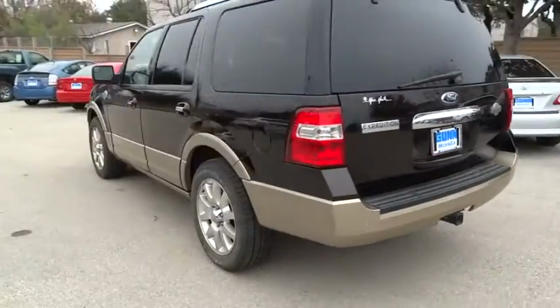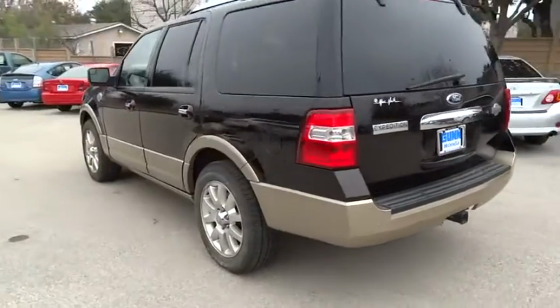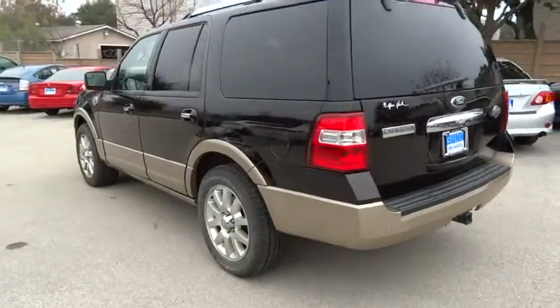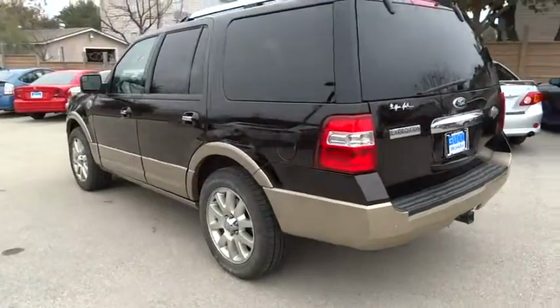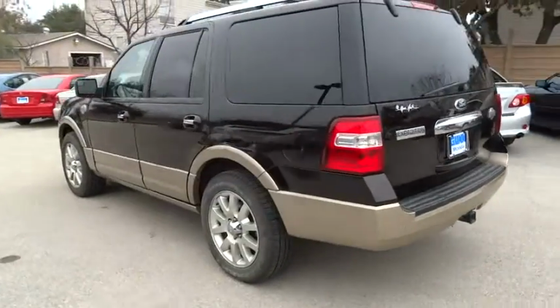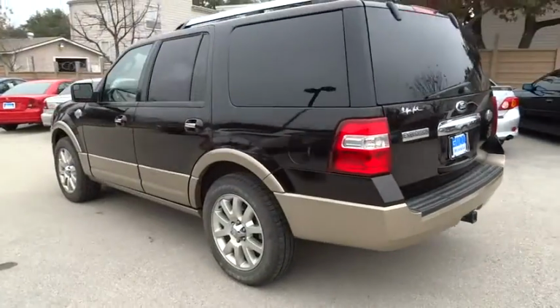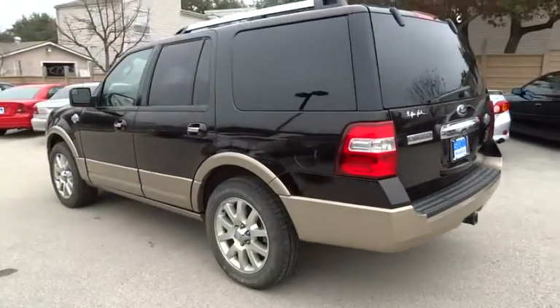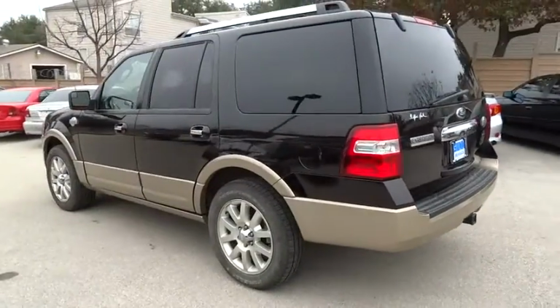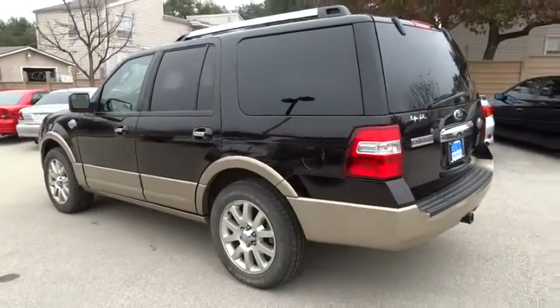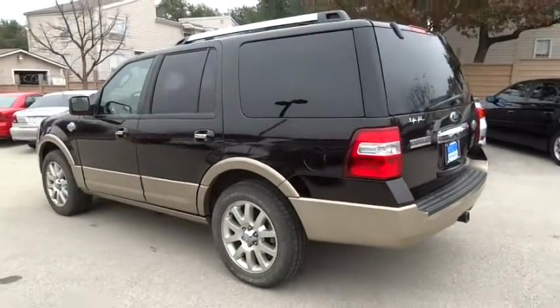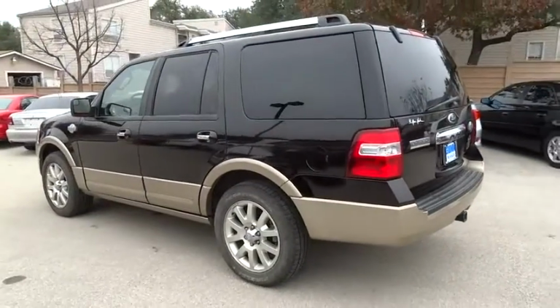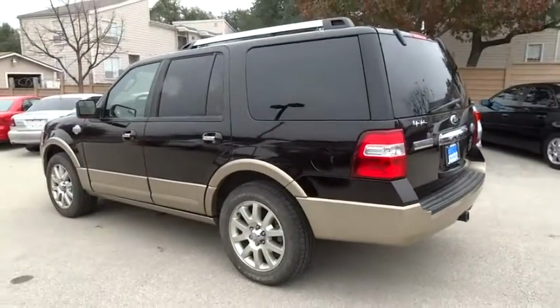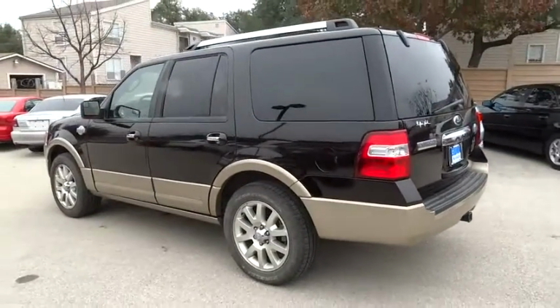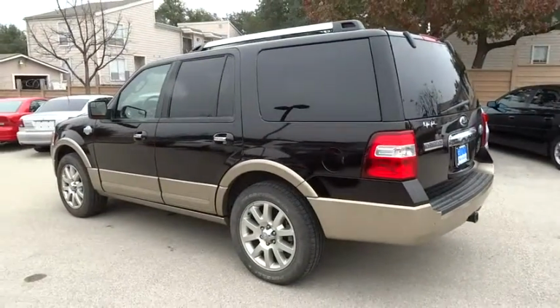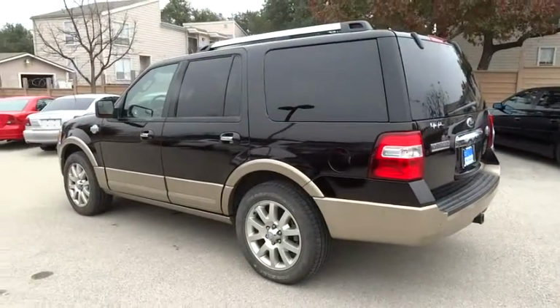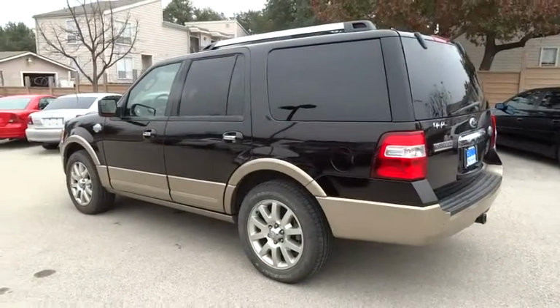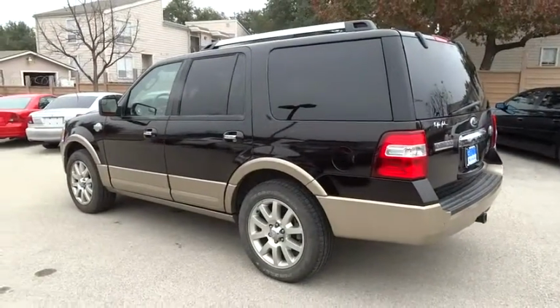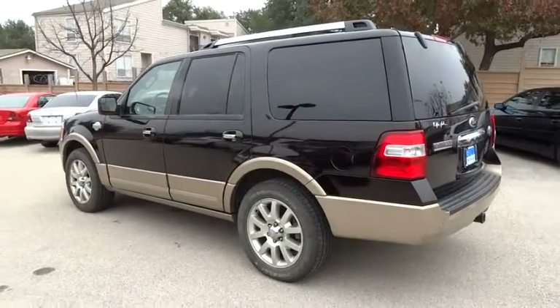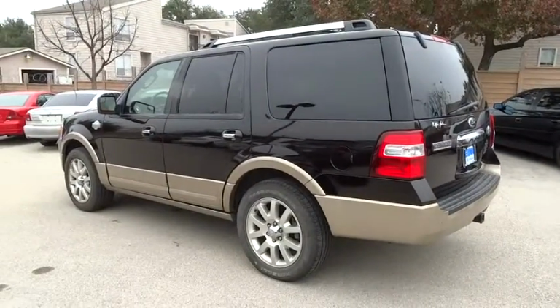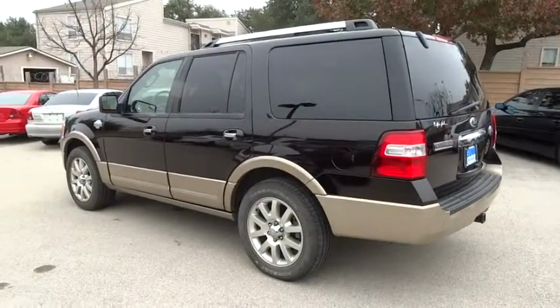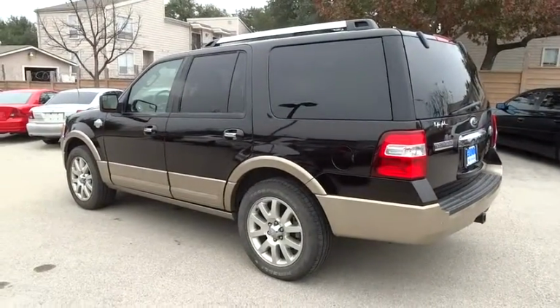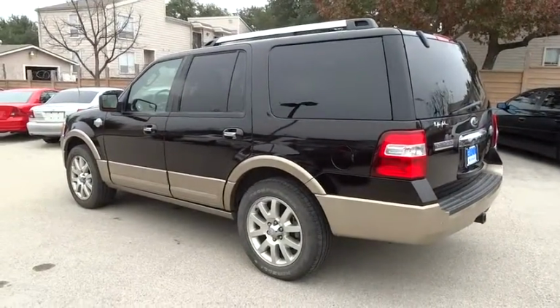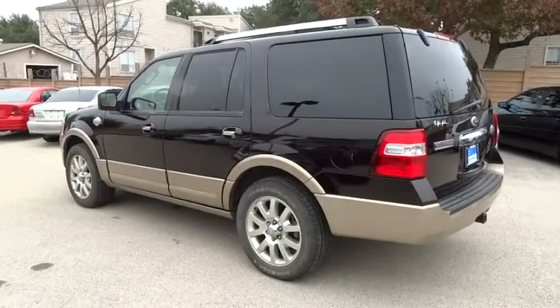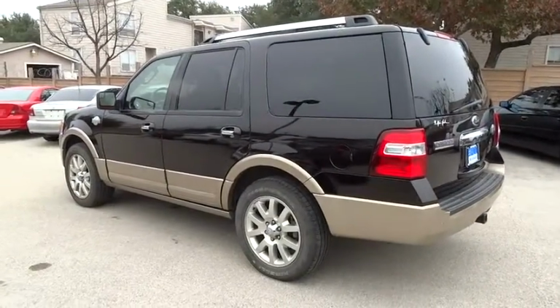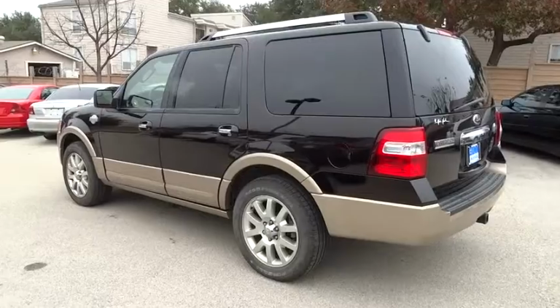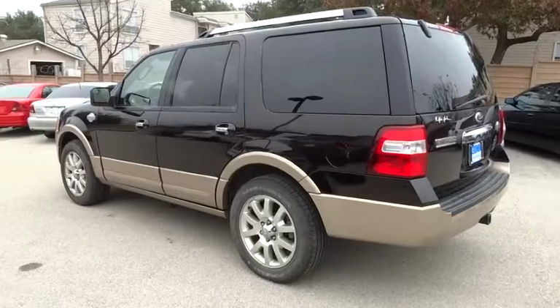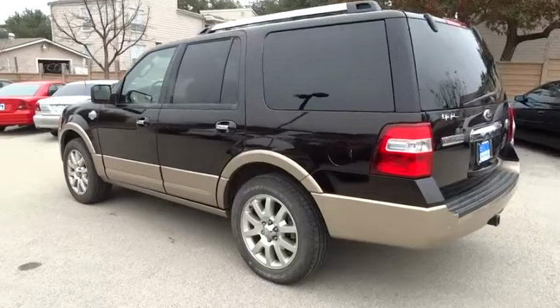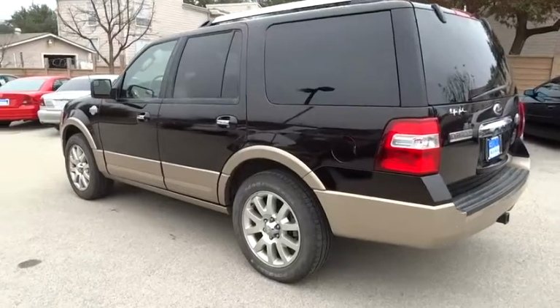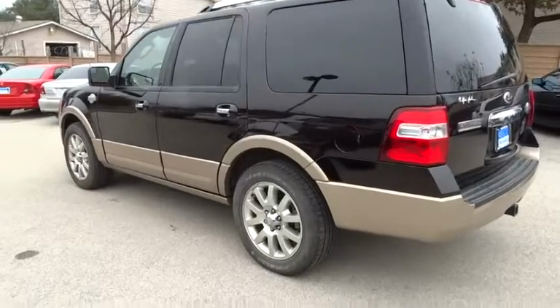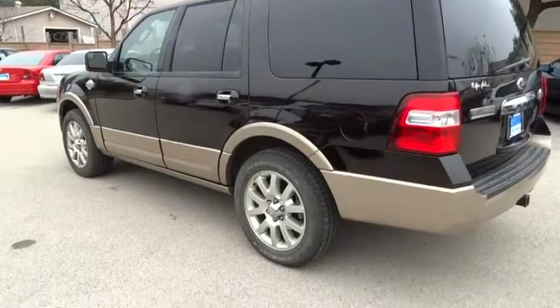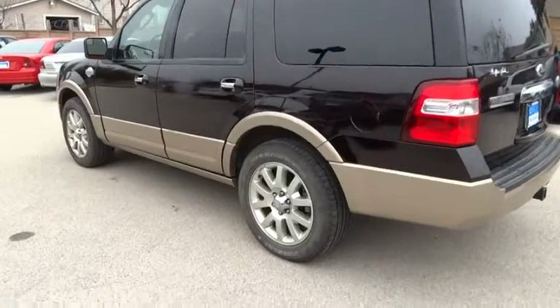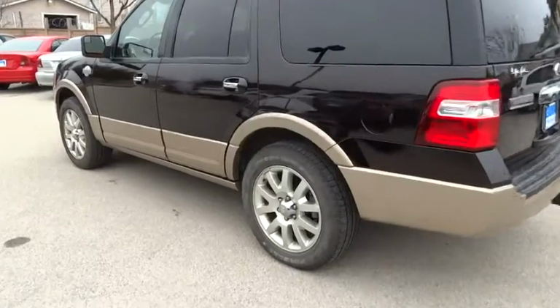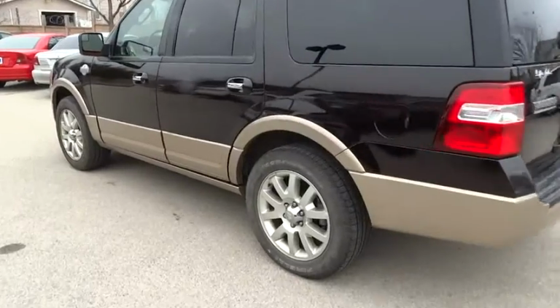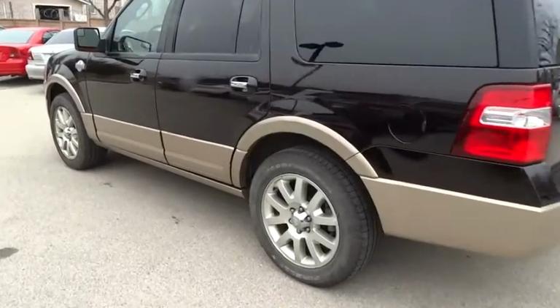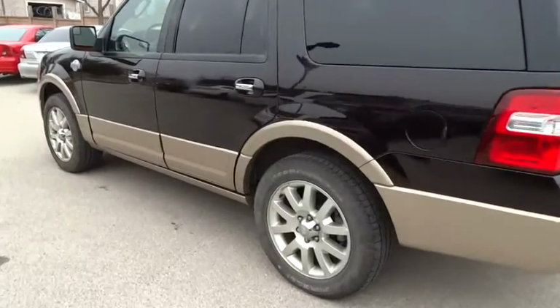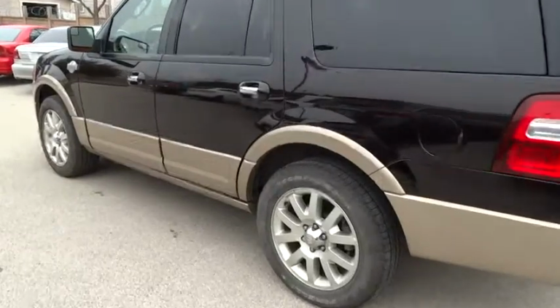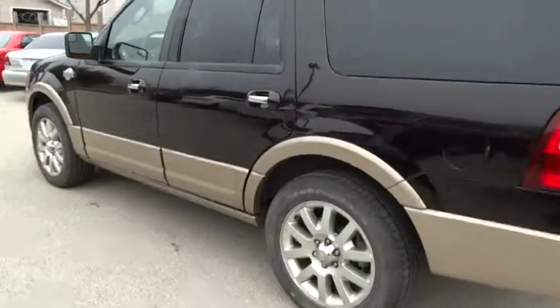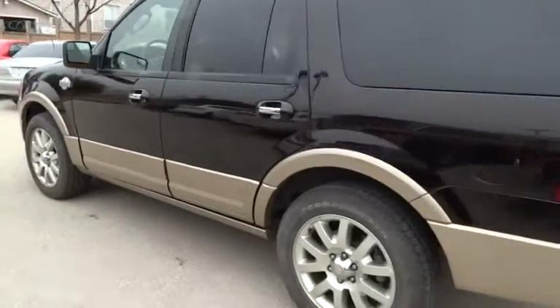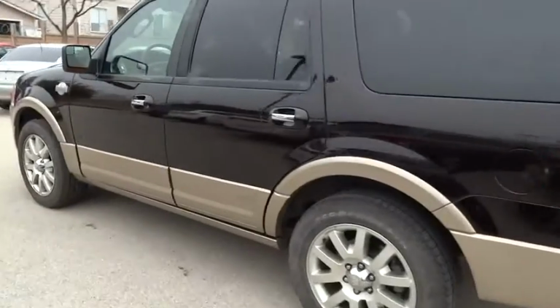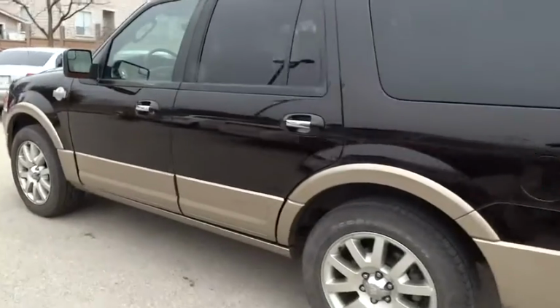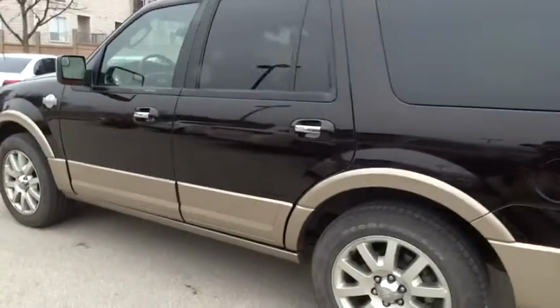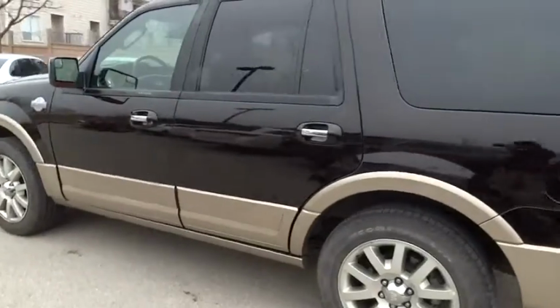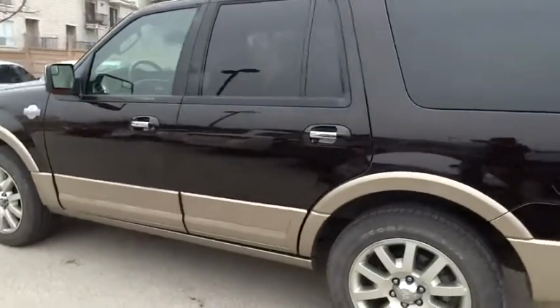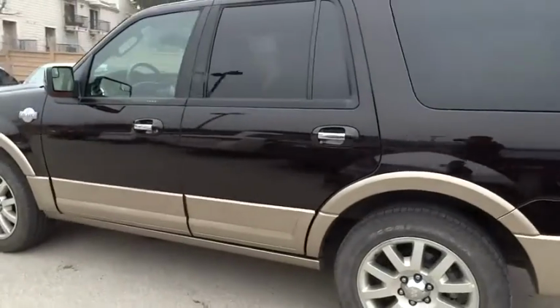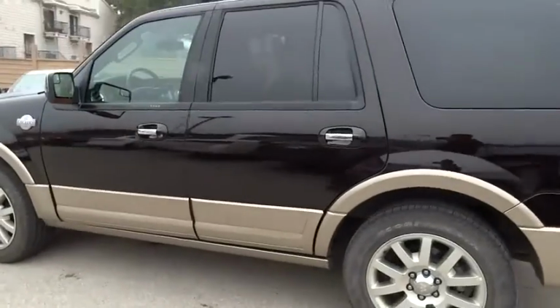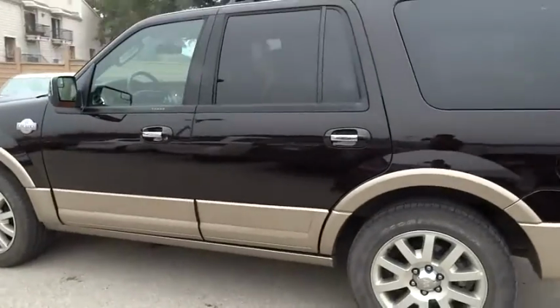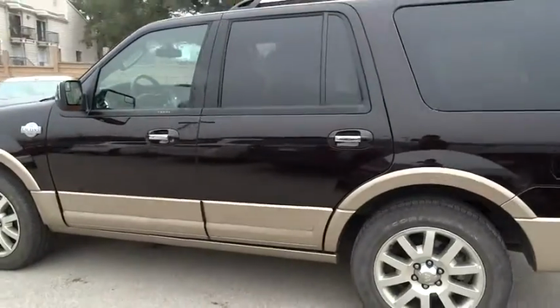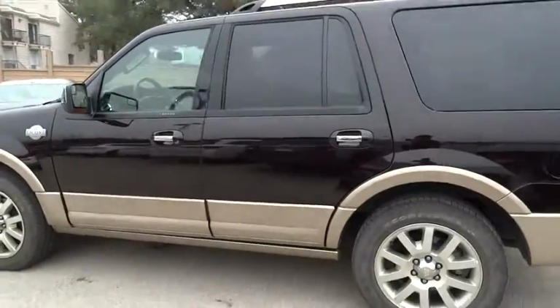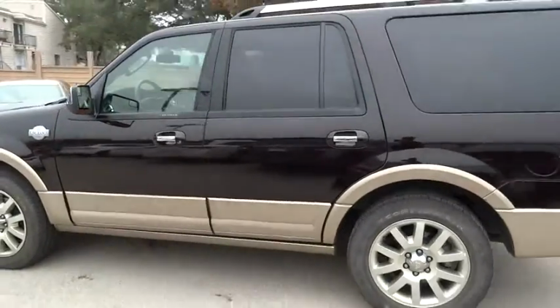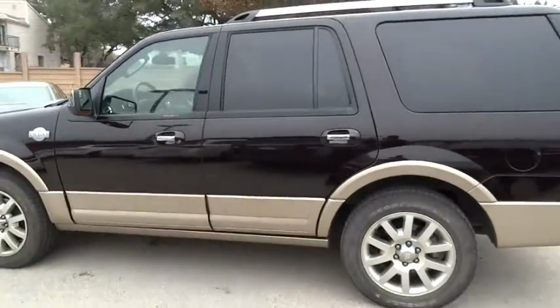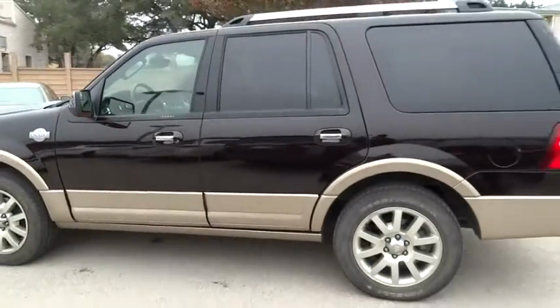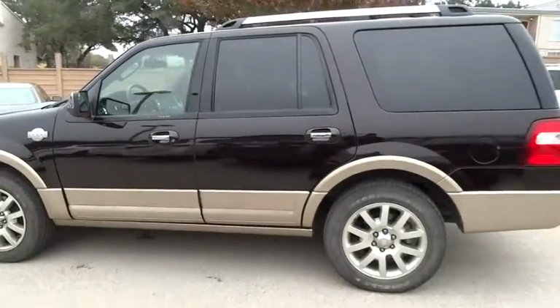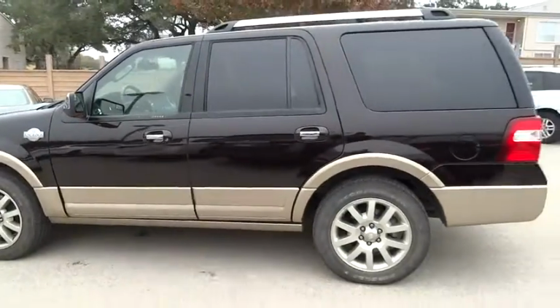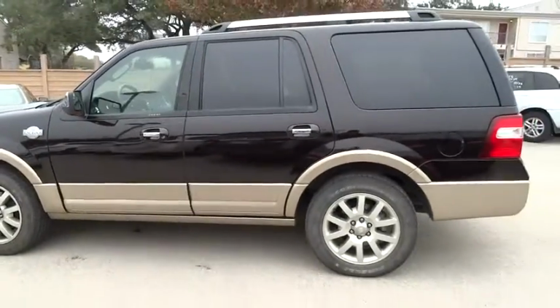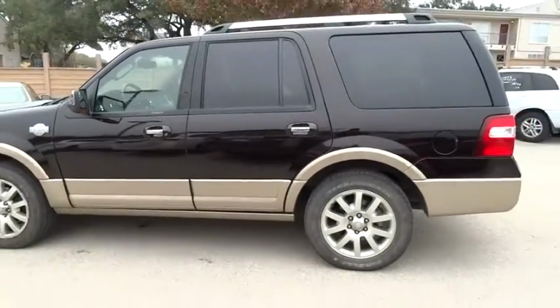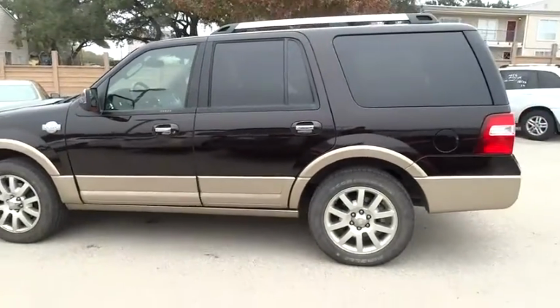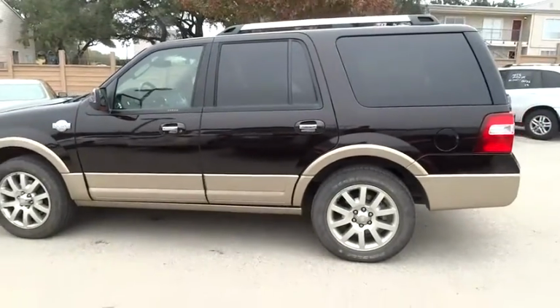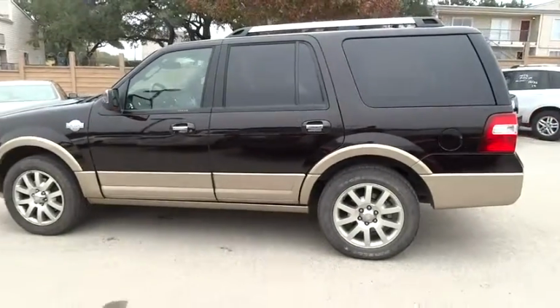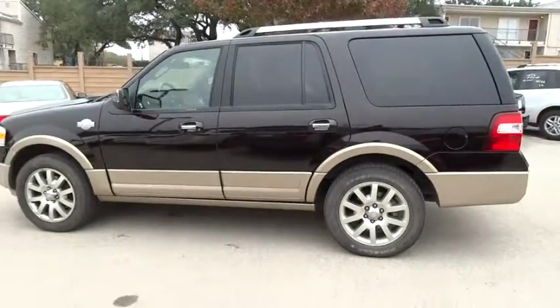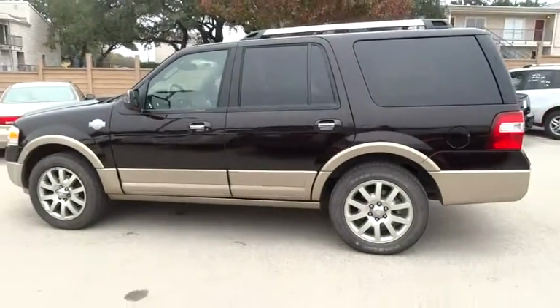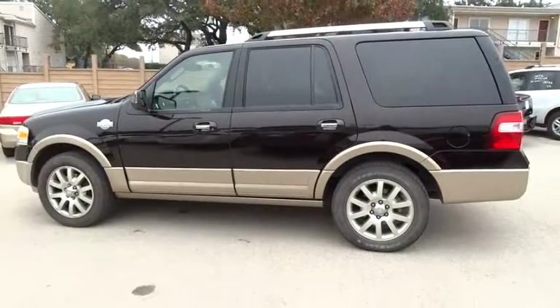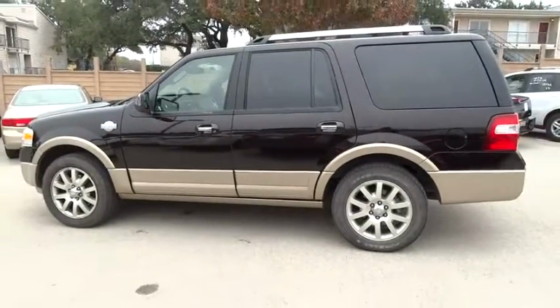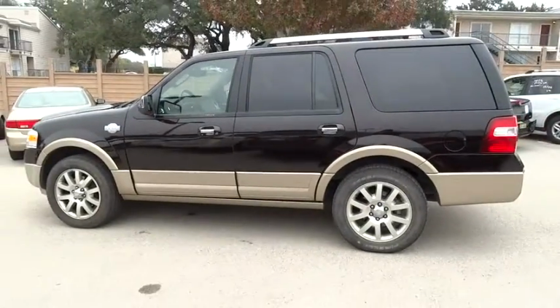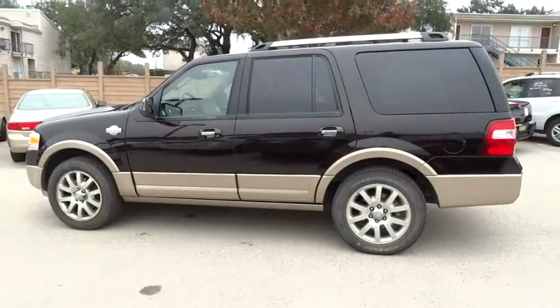Universal garage door opener, AM-FM stereo radio, bucket seats, power door locks, power windows.